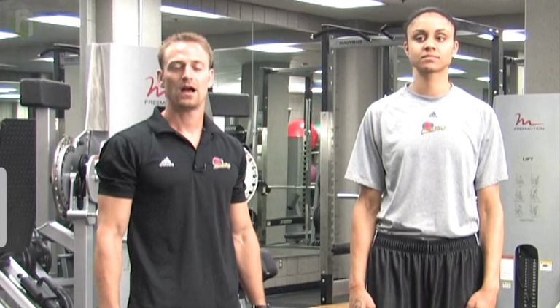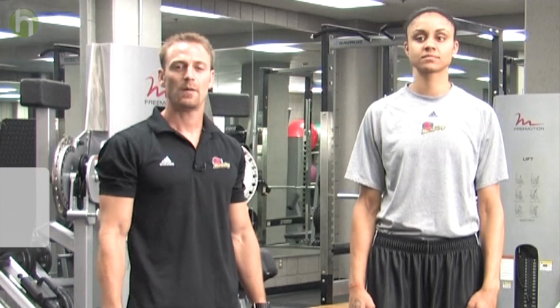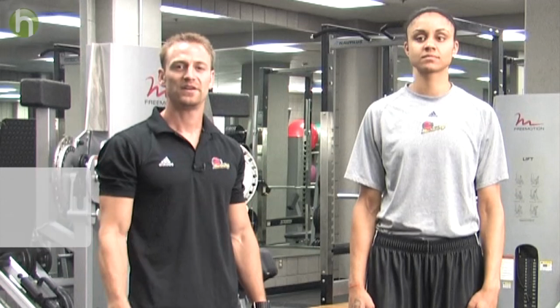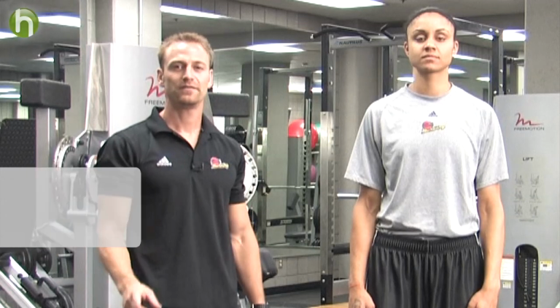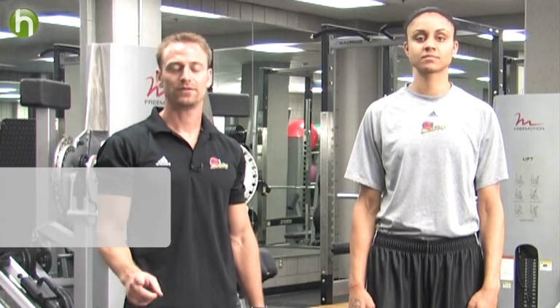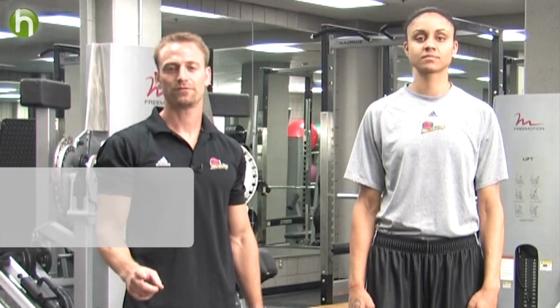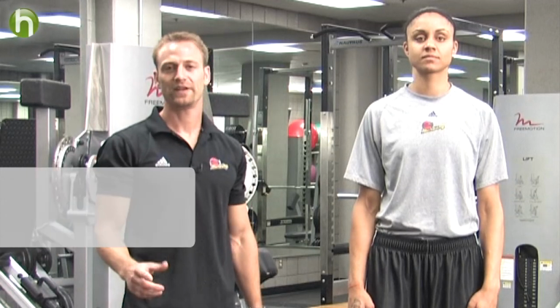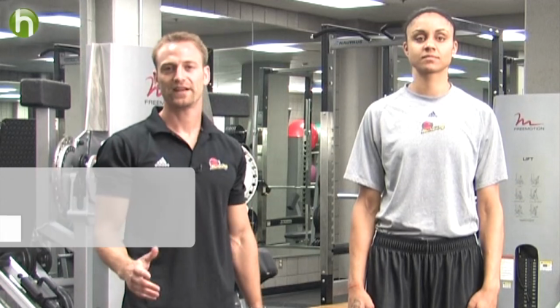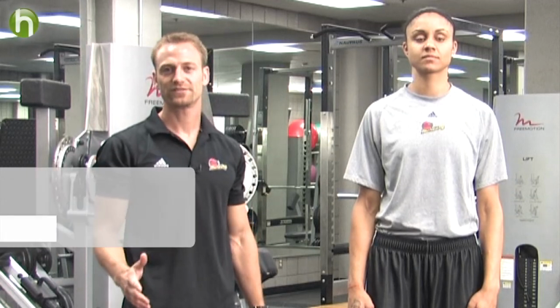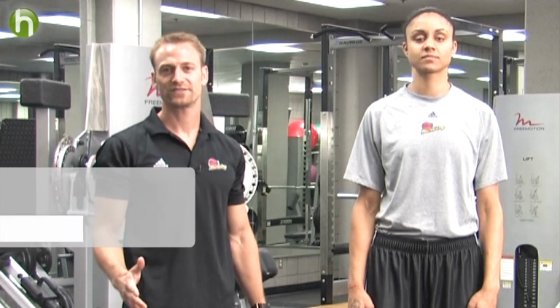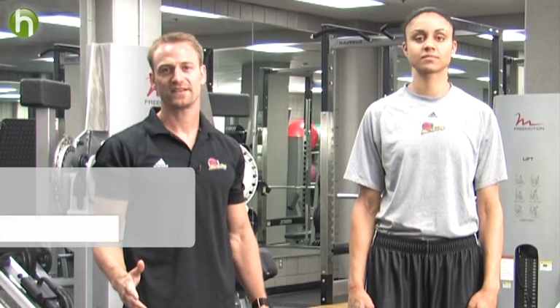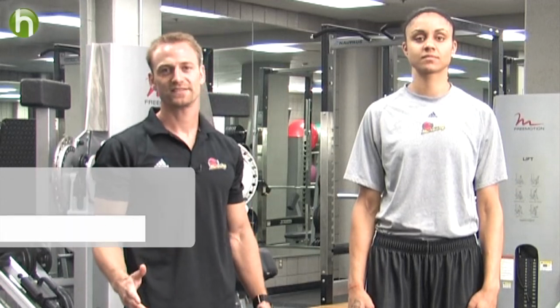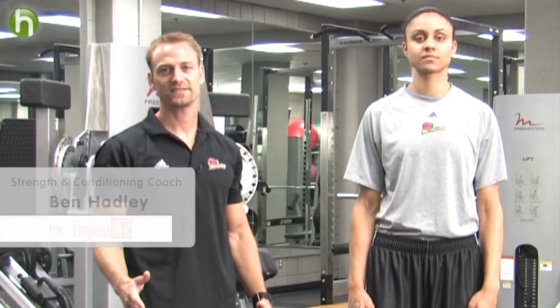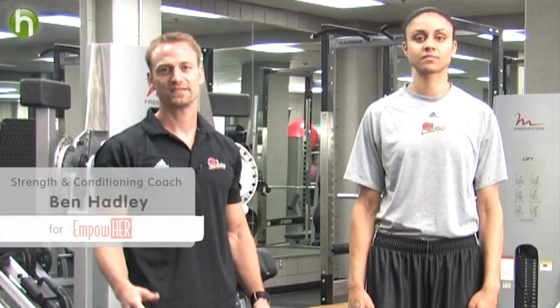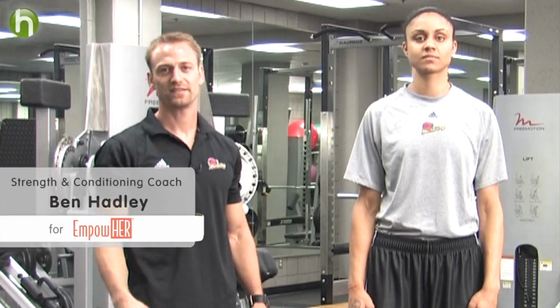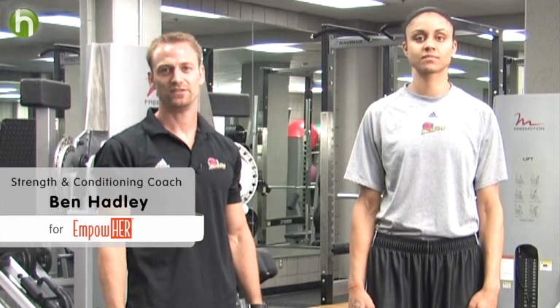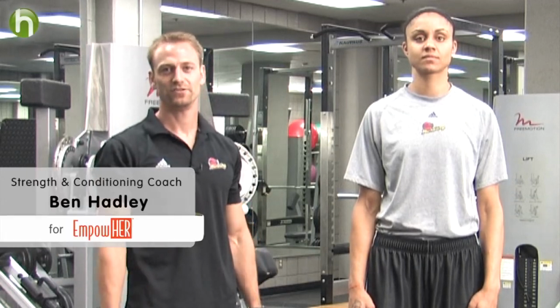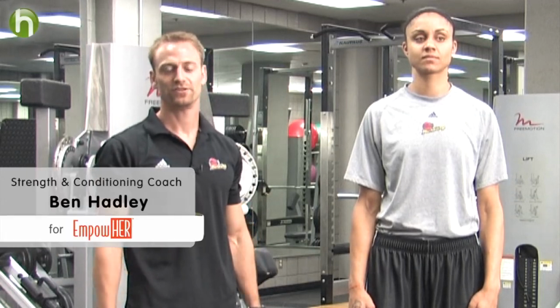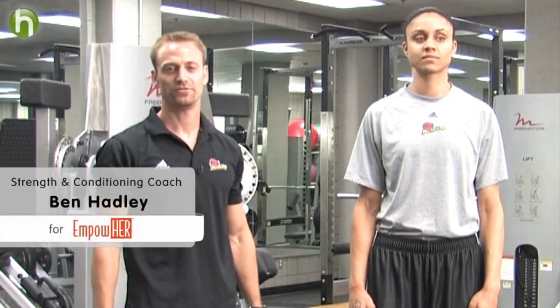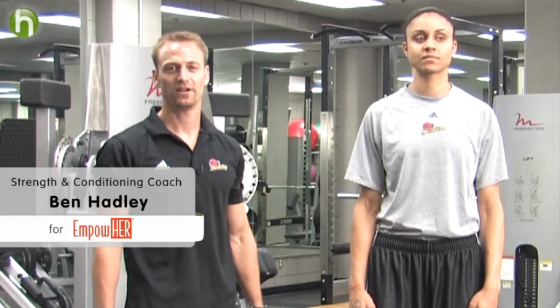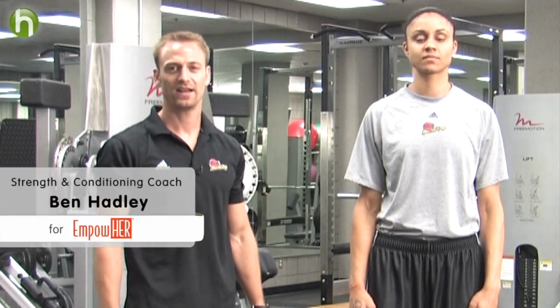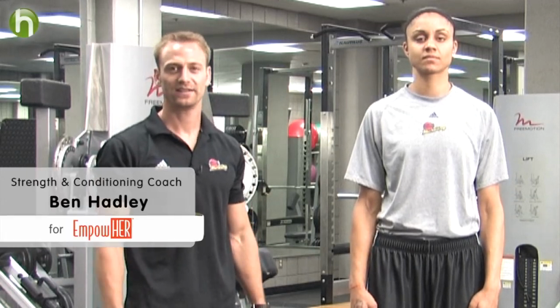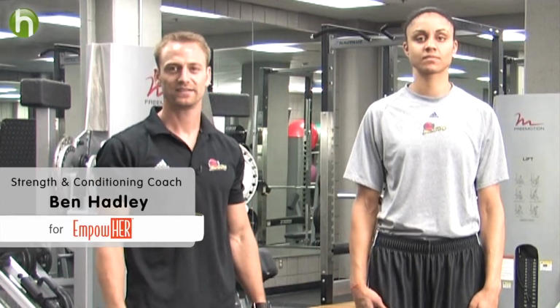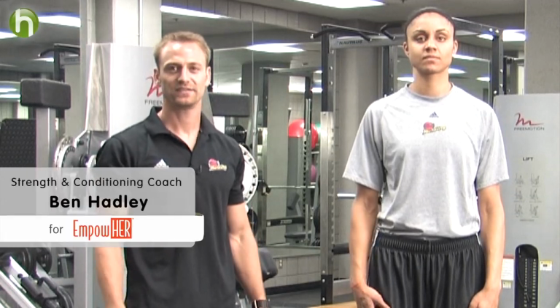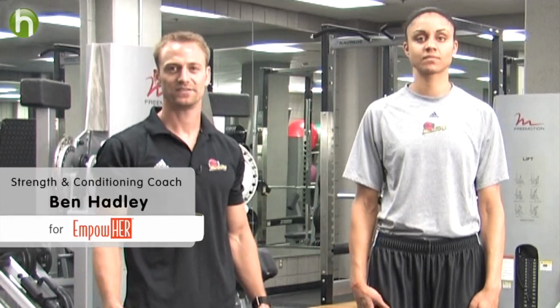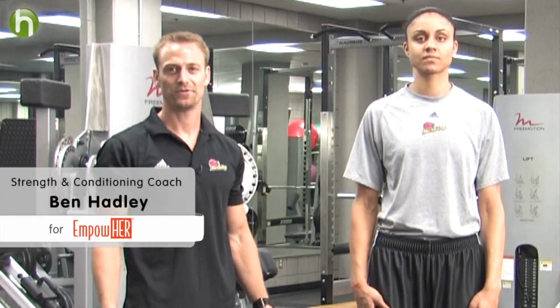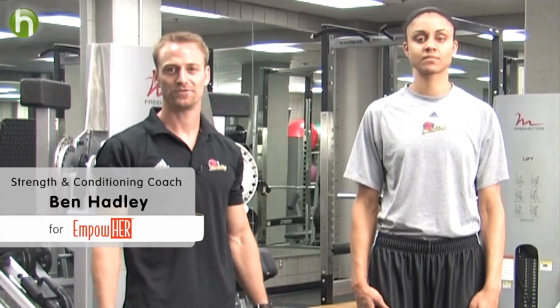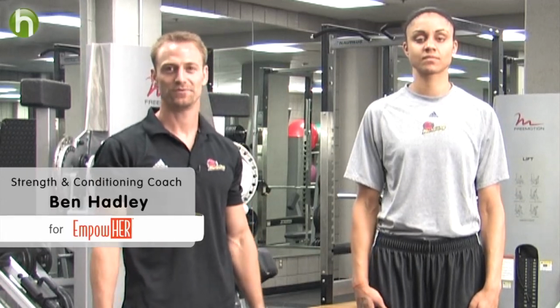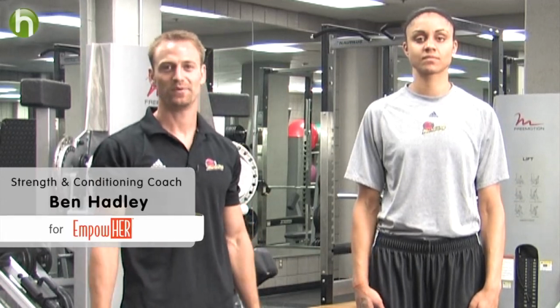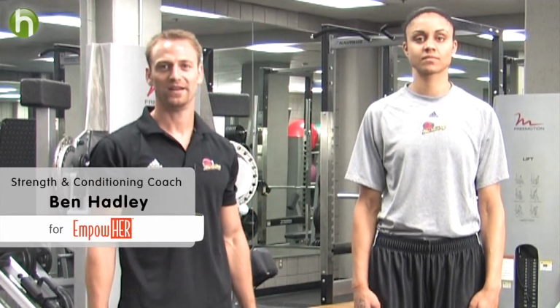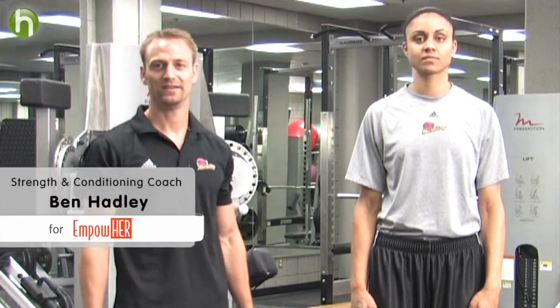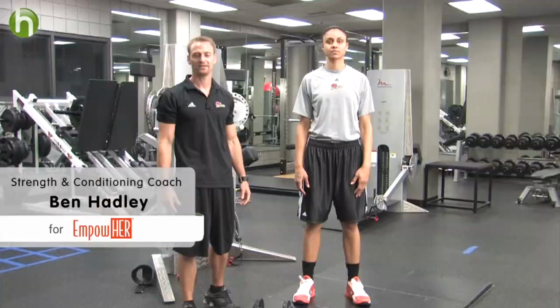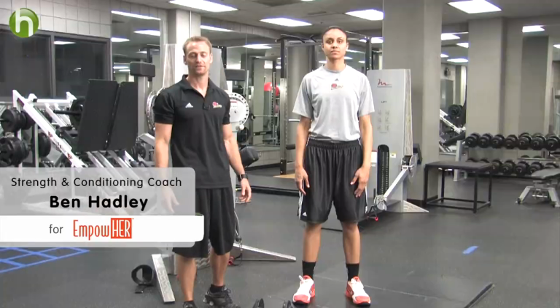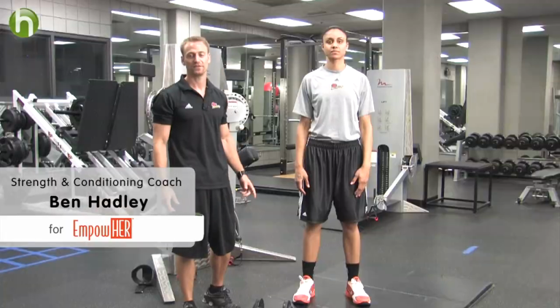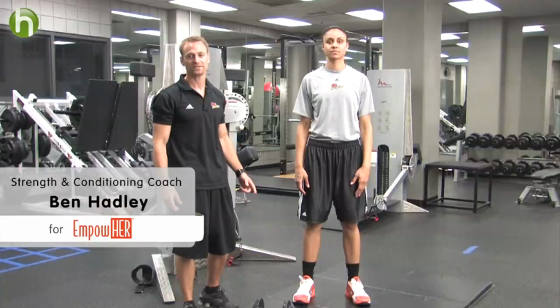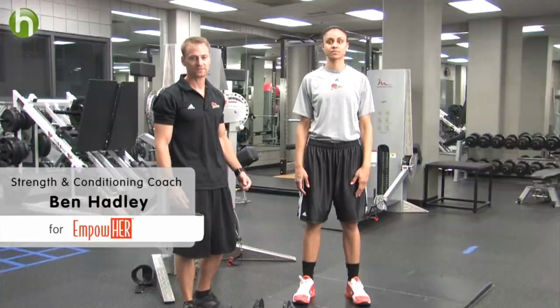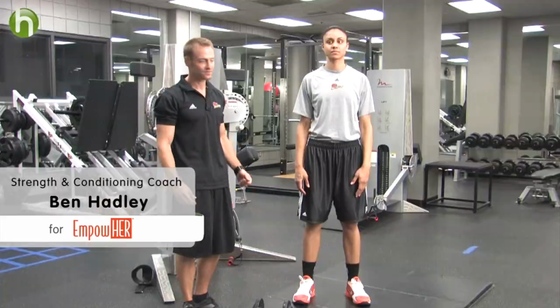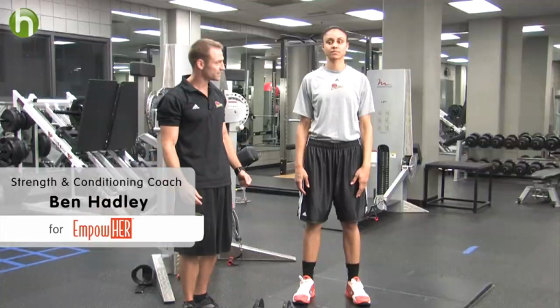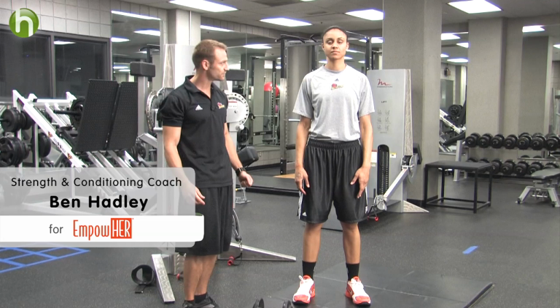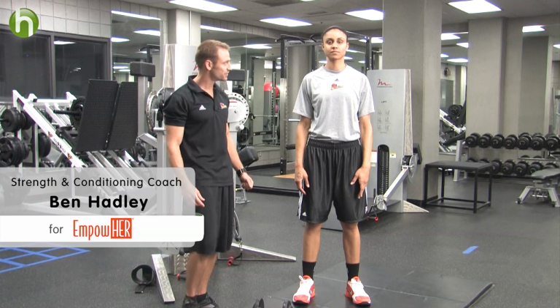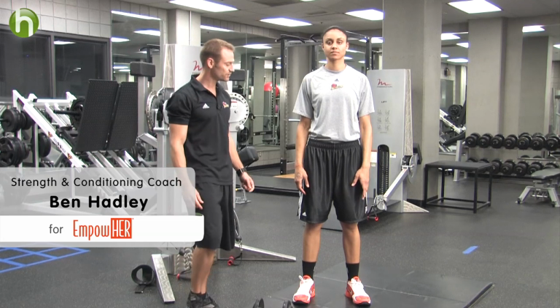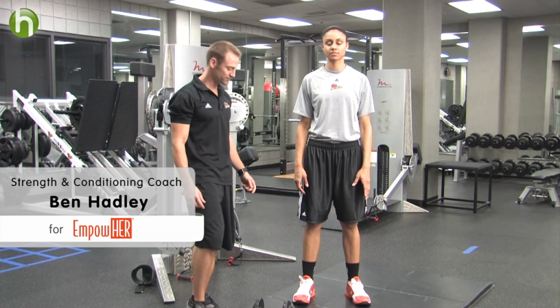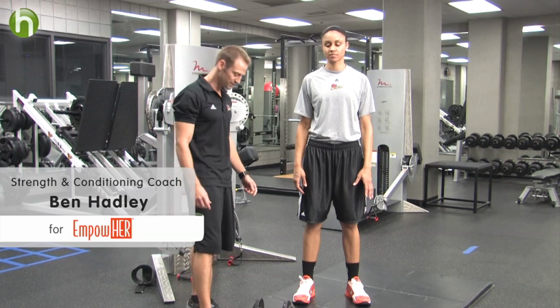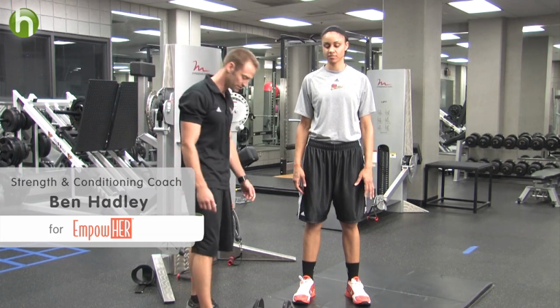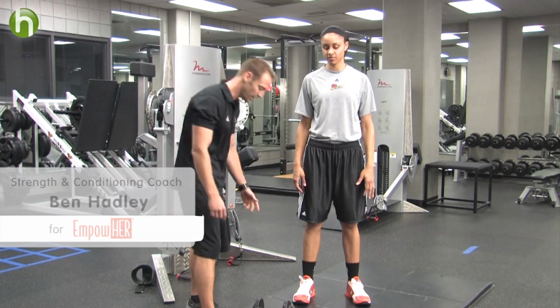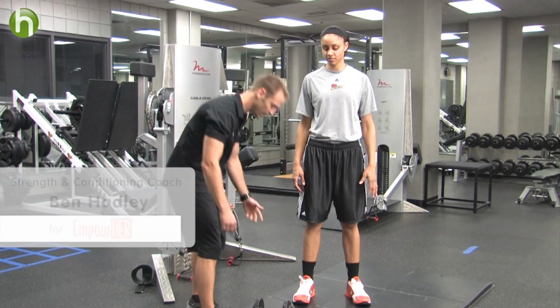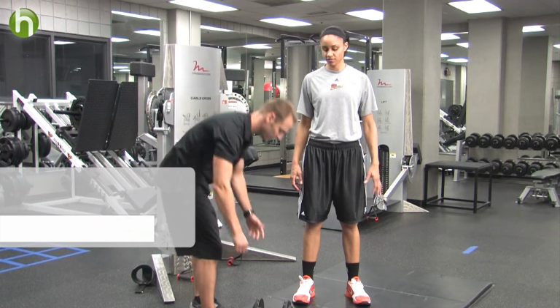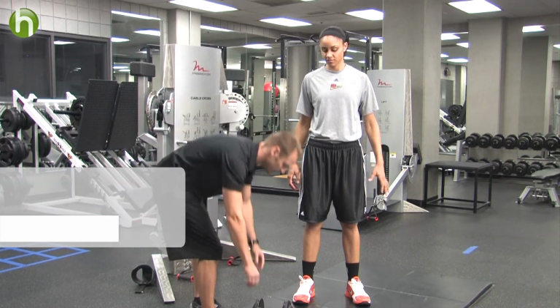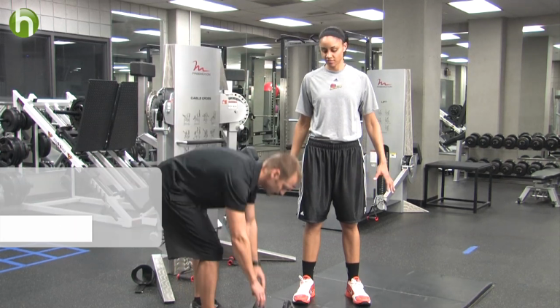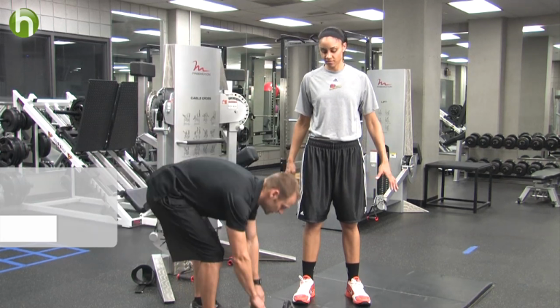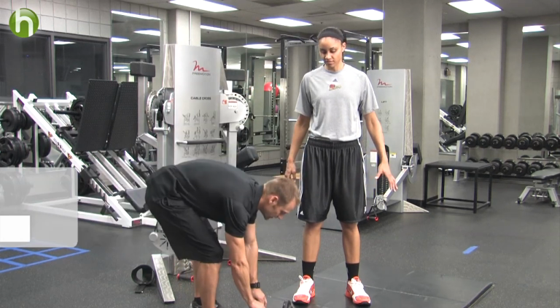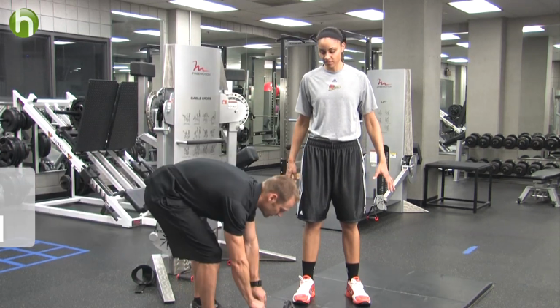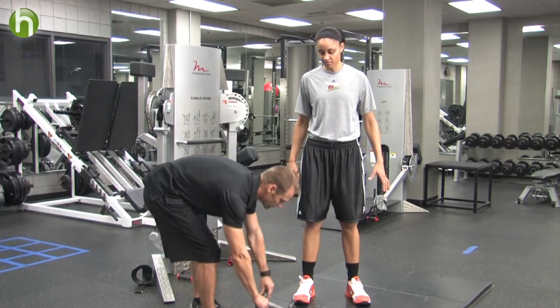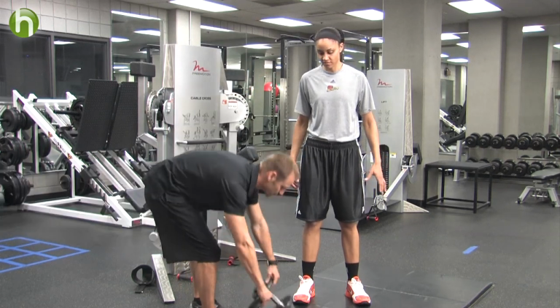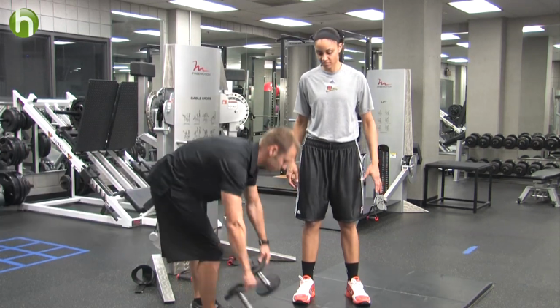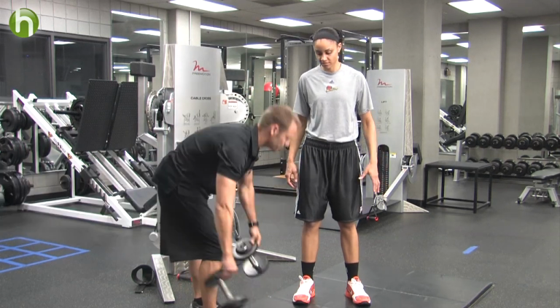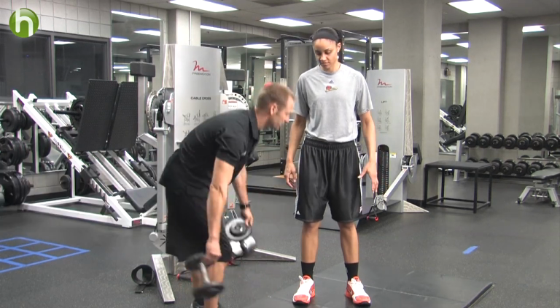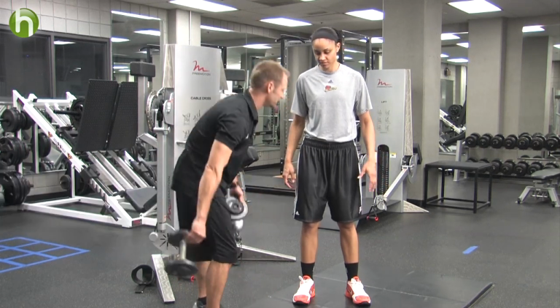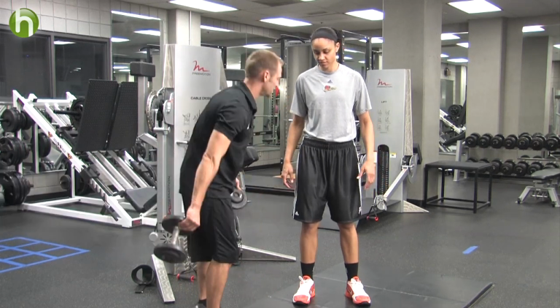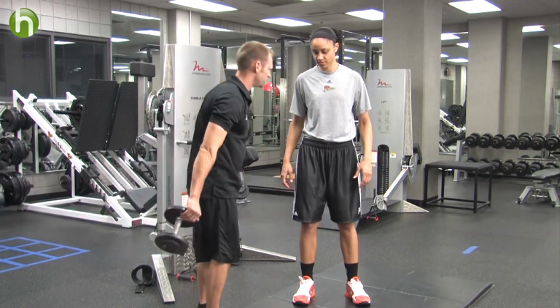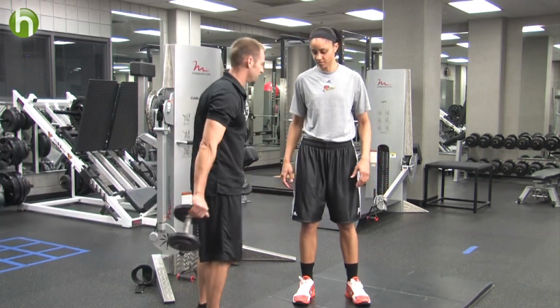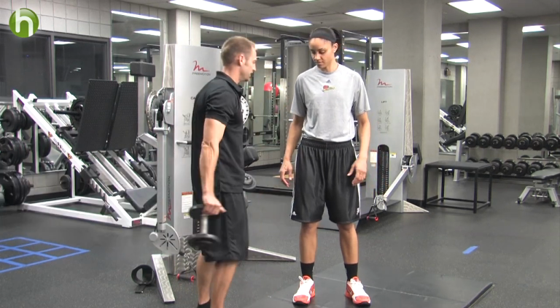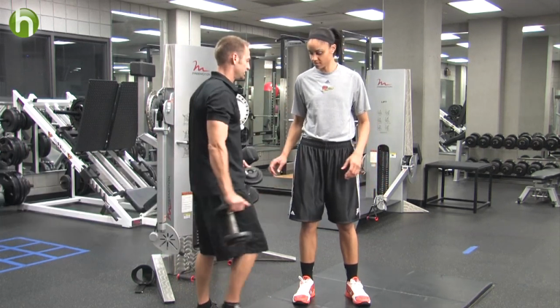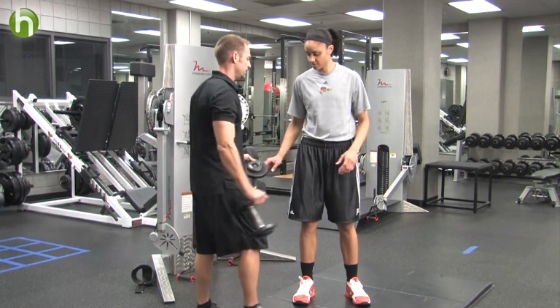I'm going to give you three exercises that you can utilize to tone your butt. The first exercise we're going to do is a squat, and we're going to do it with the dumbbells.